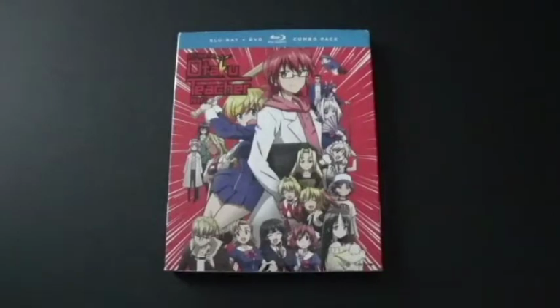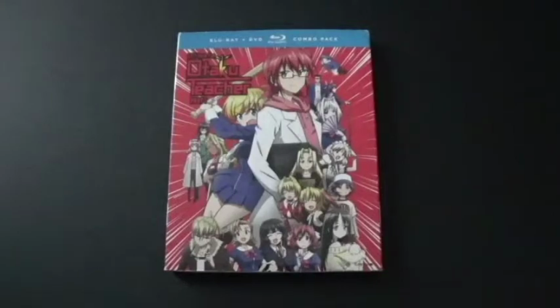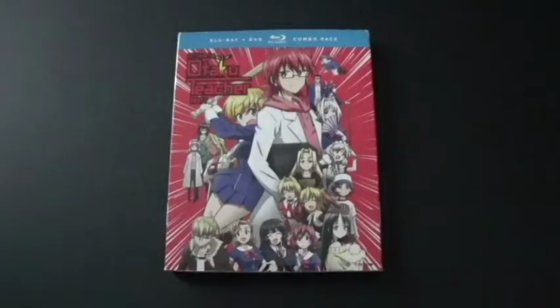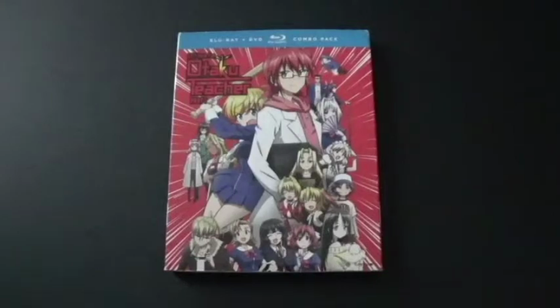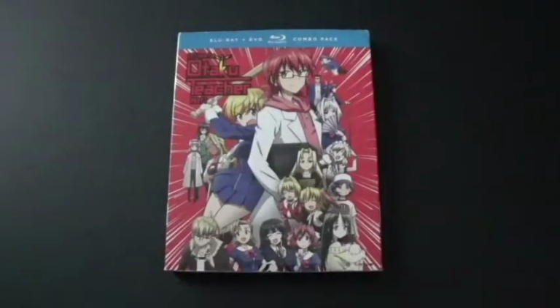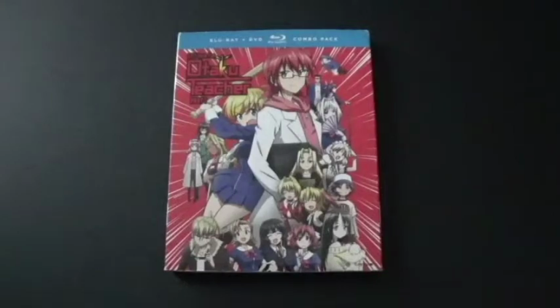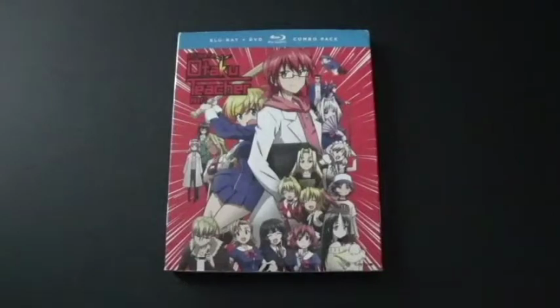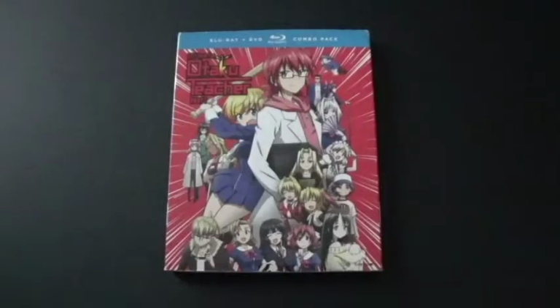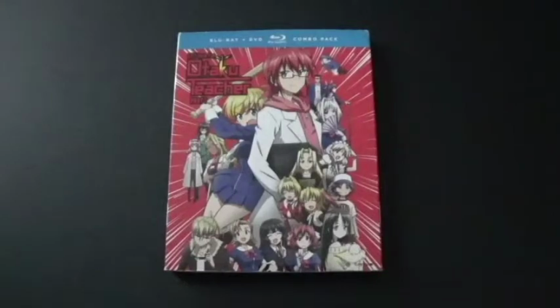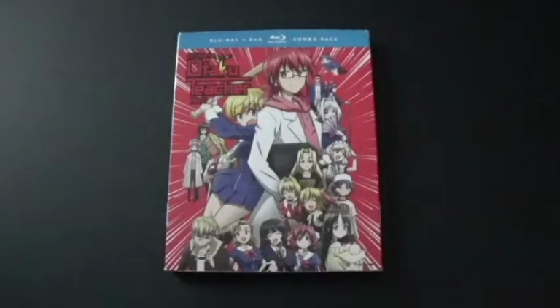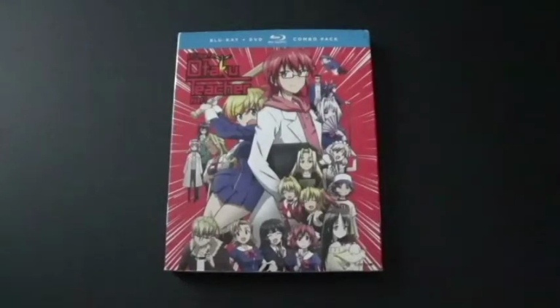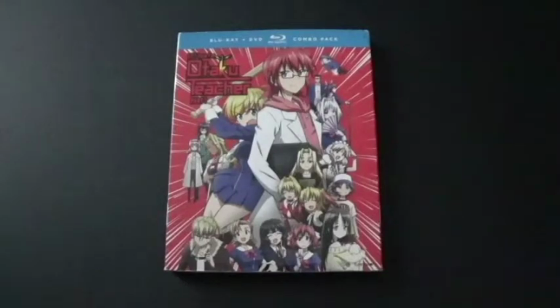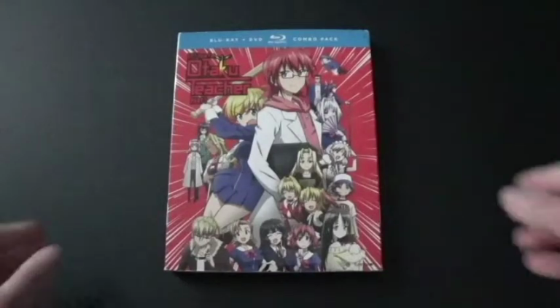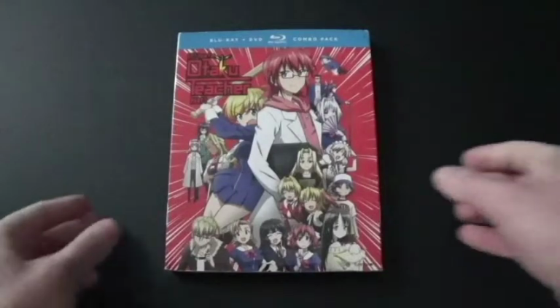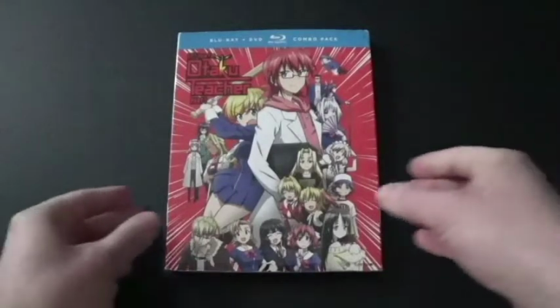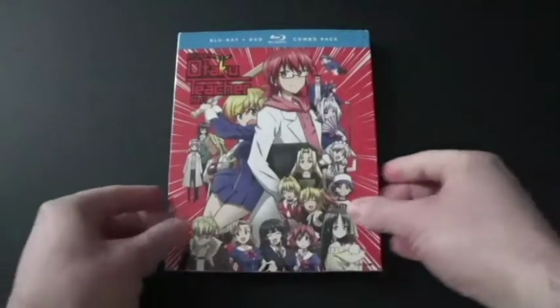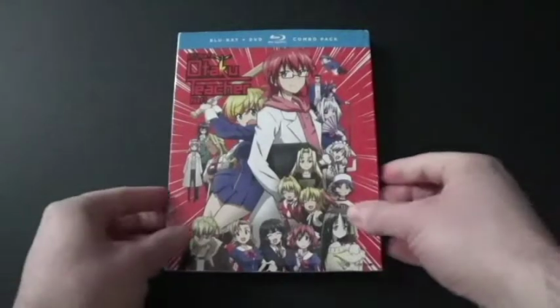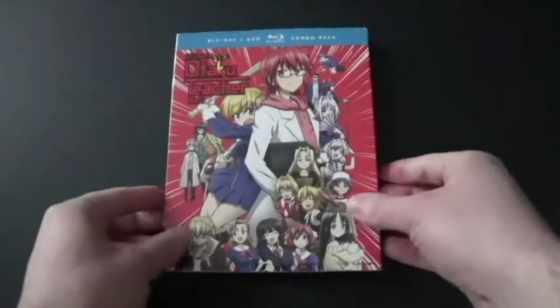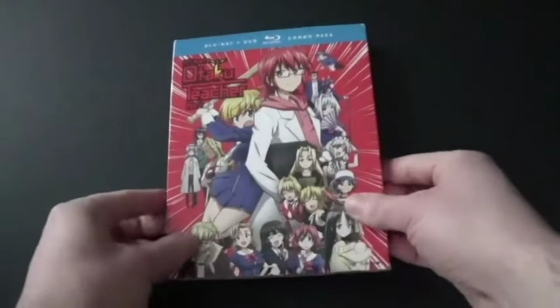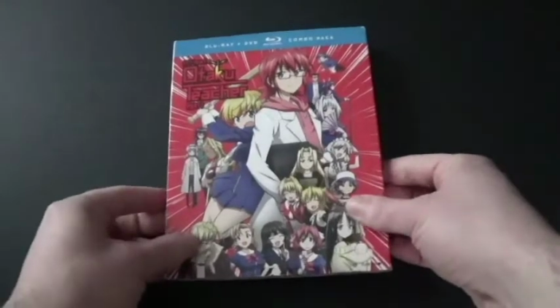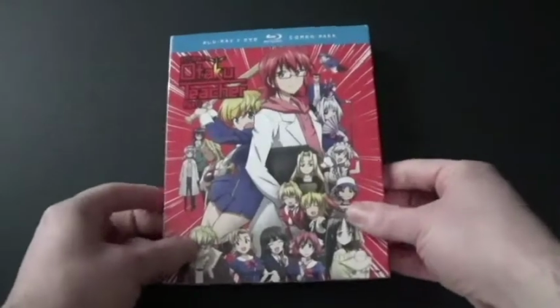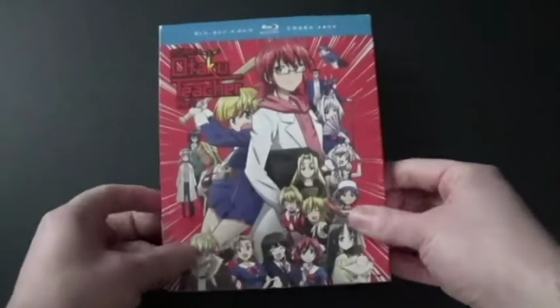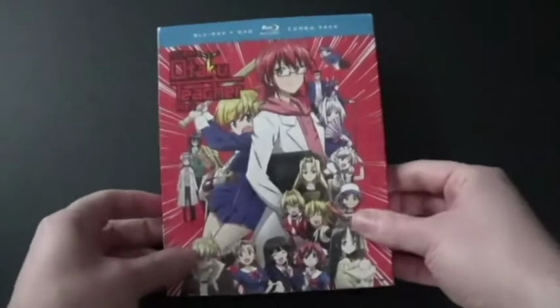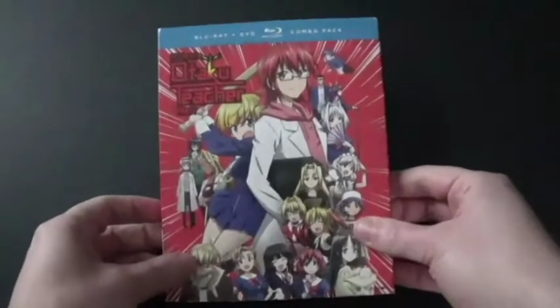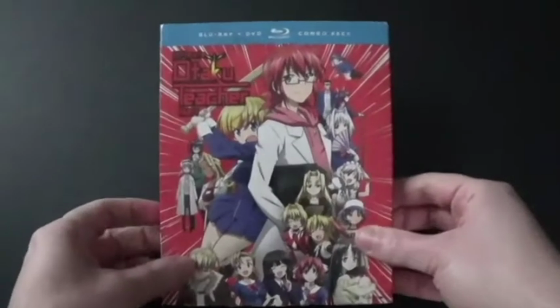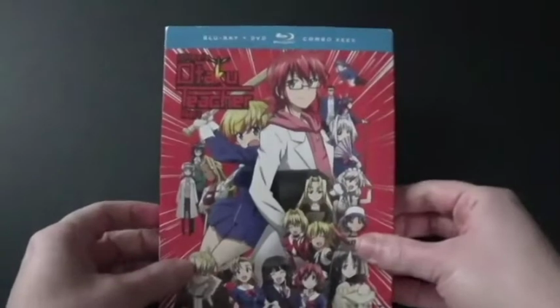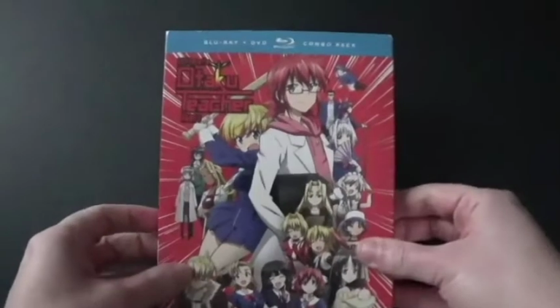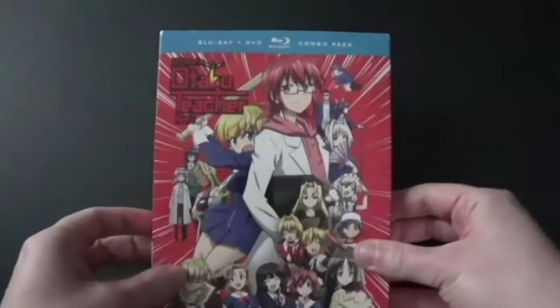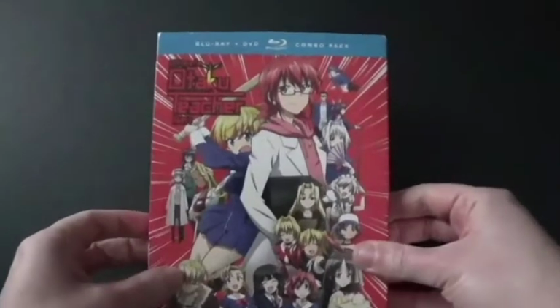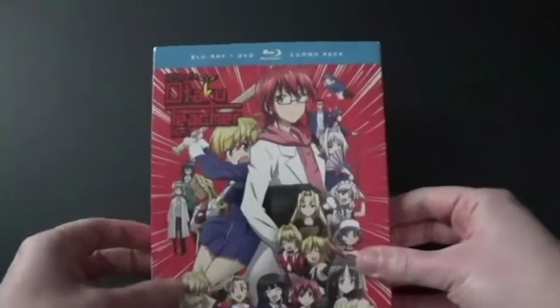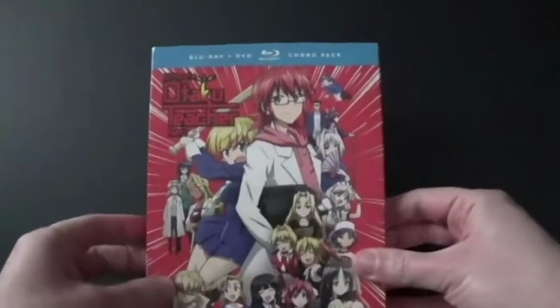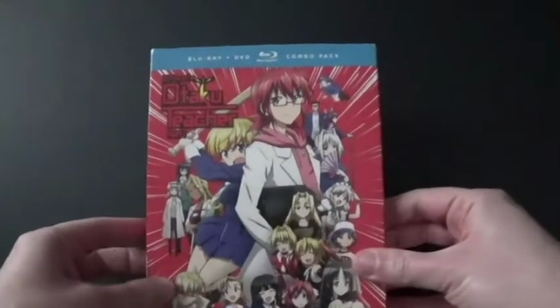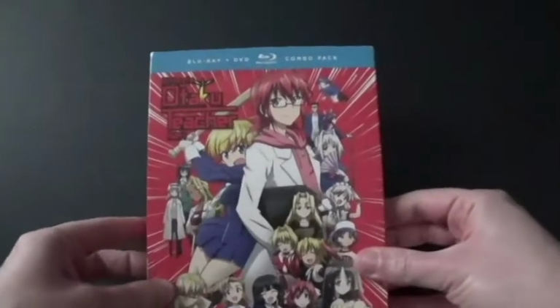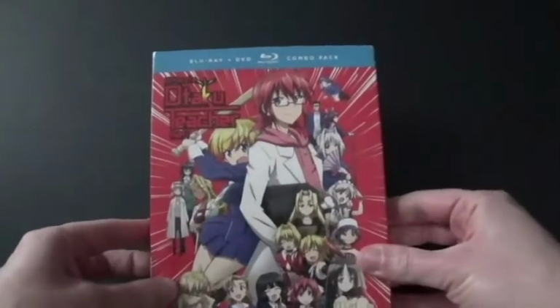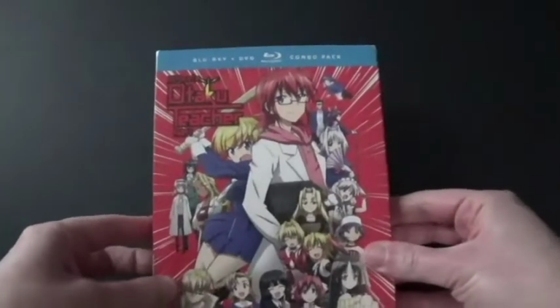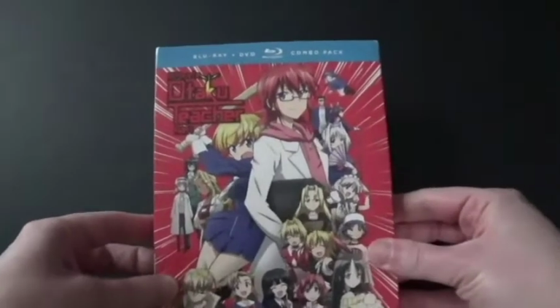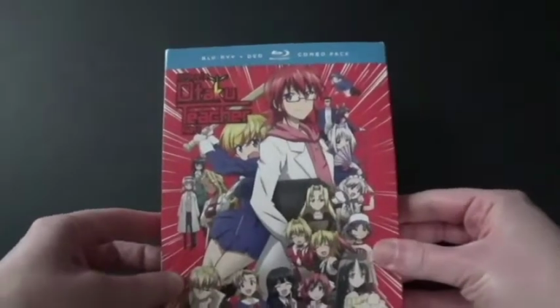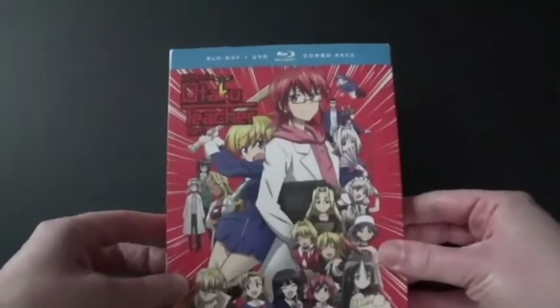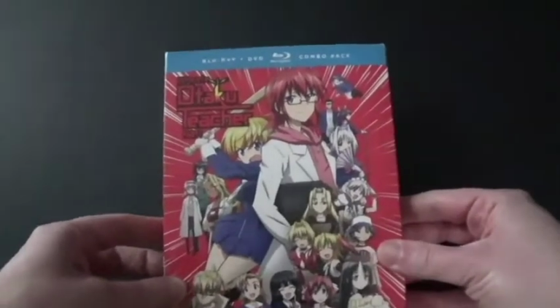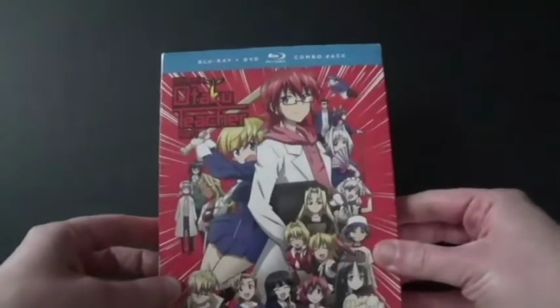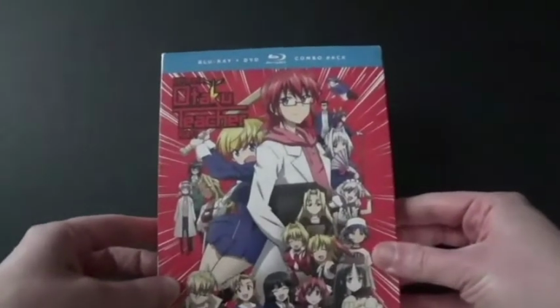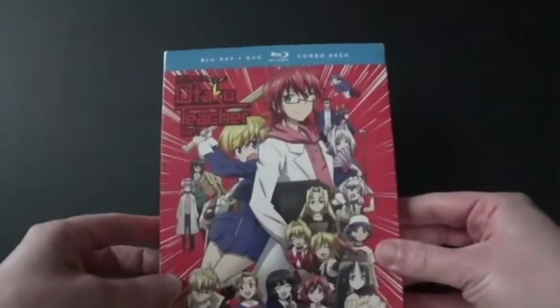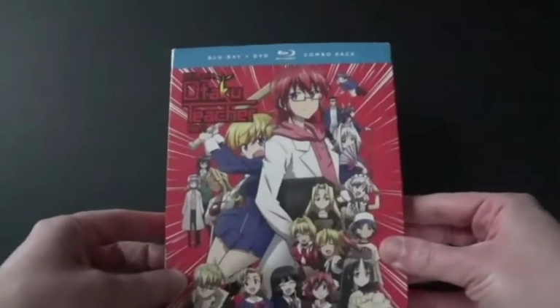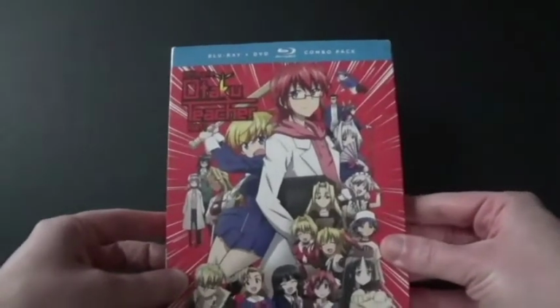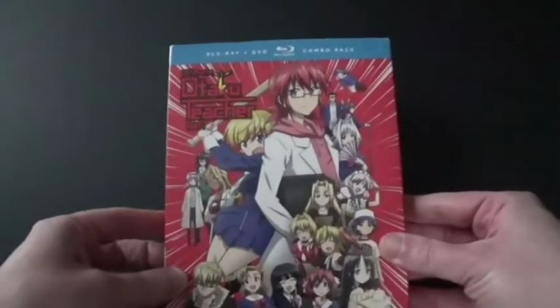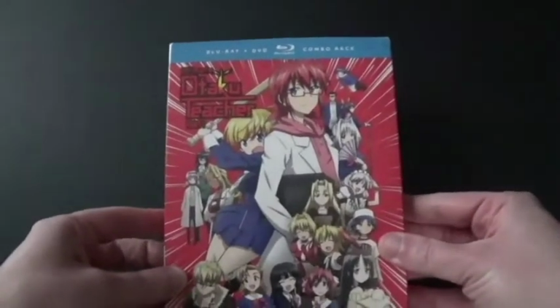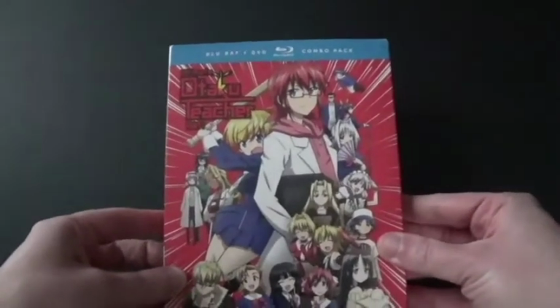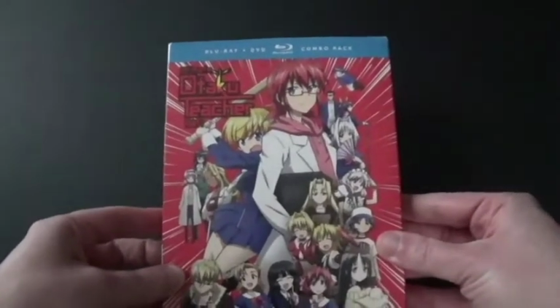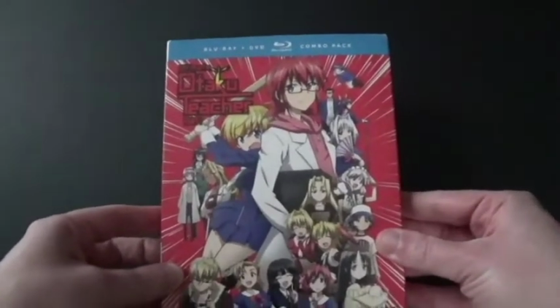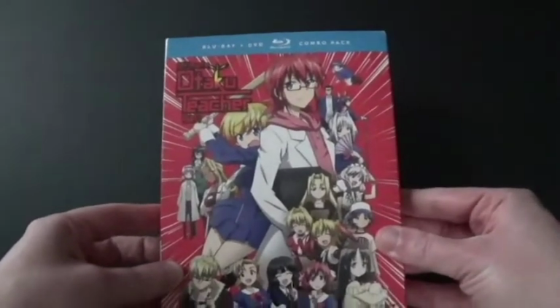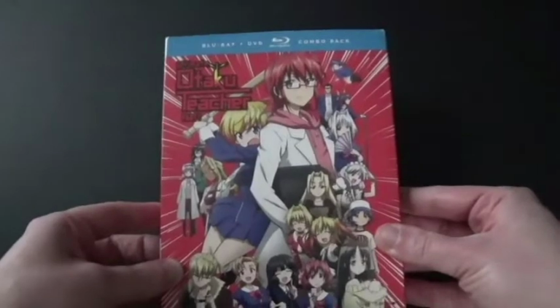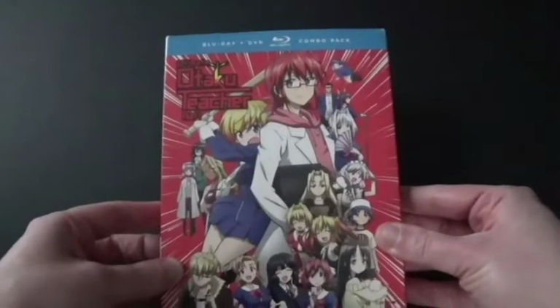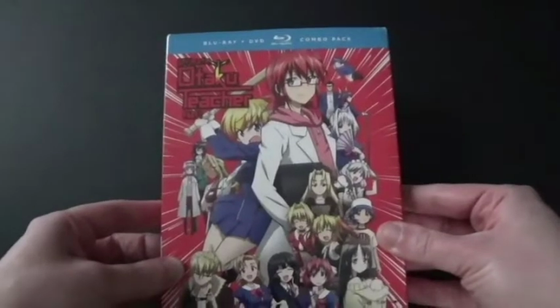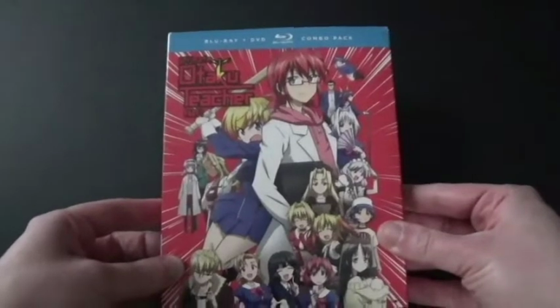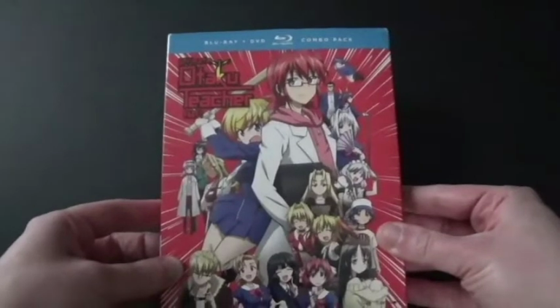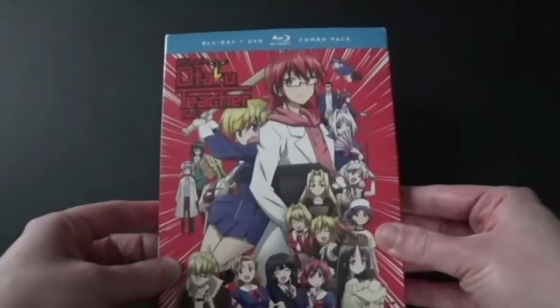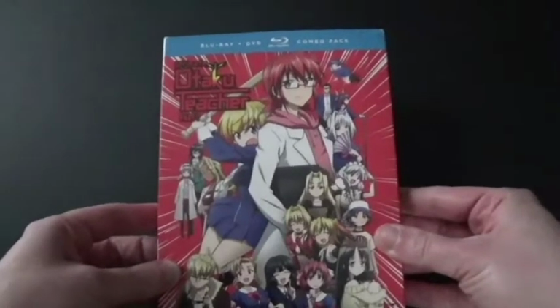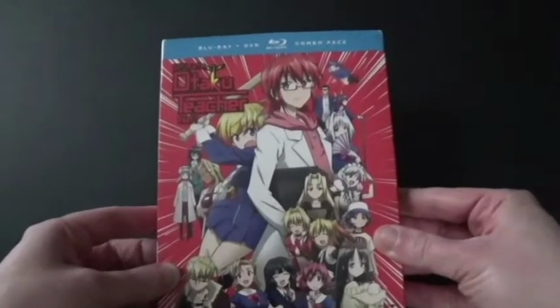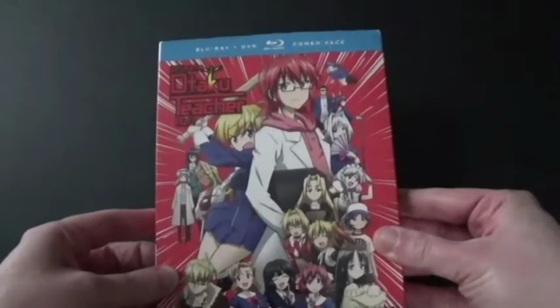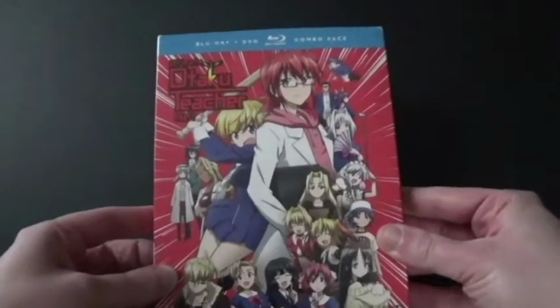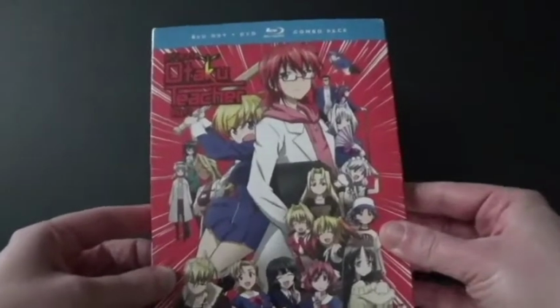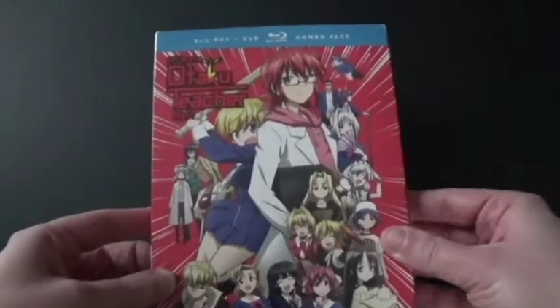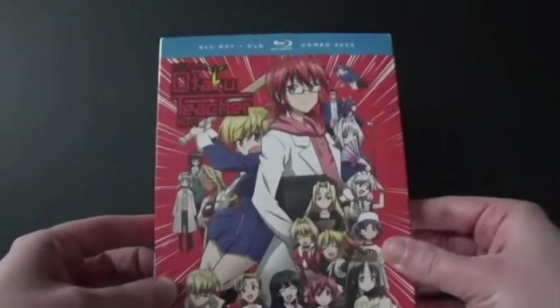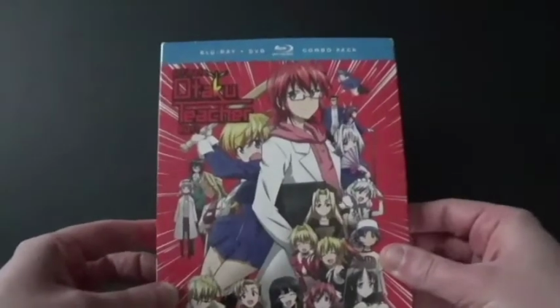Hi everyone, Coyote Montana here, and I've got a Blu-ray and DVD combo pack to unbox.